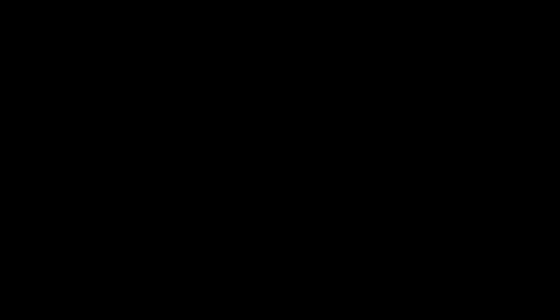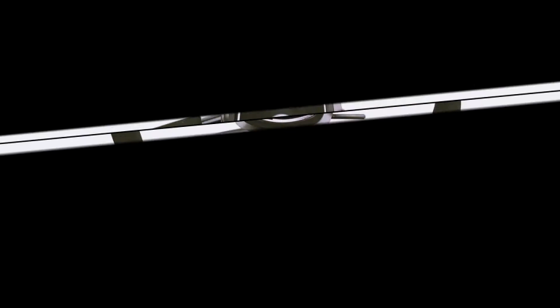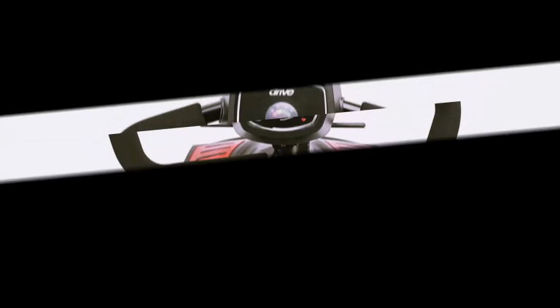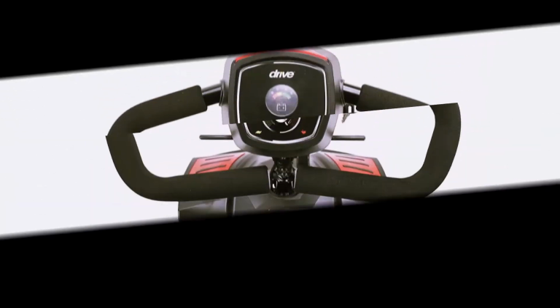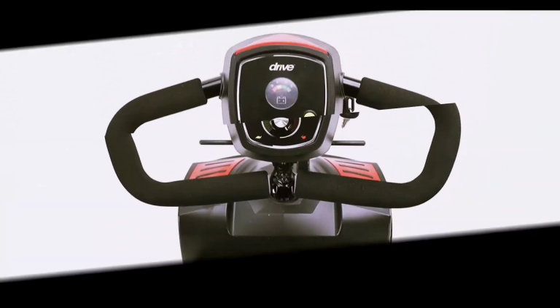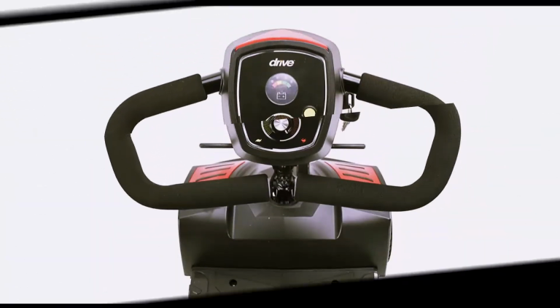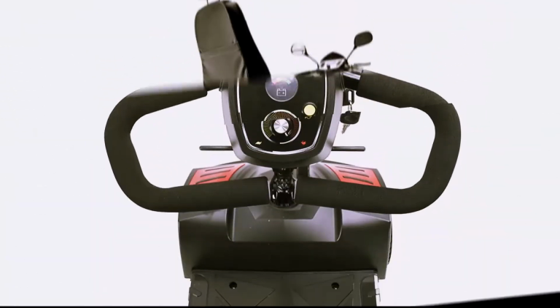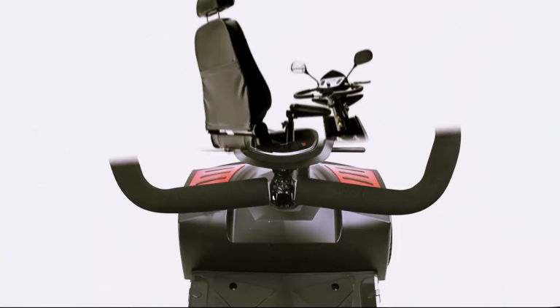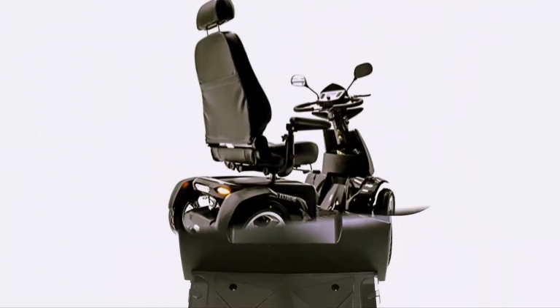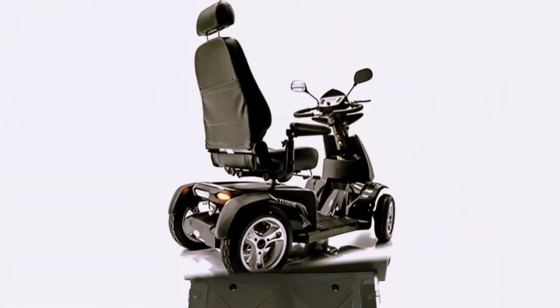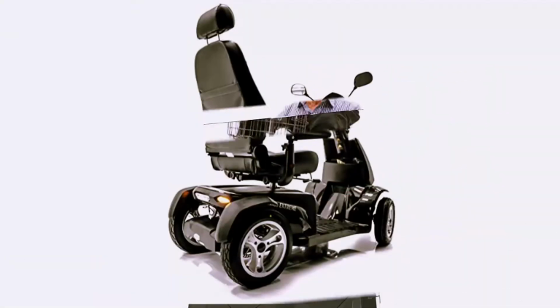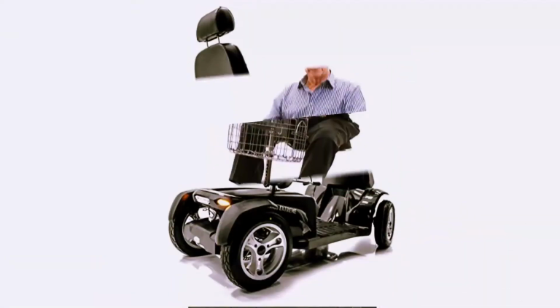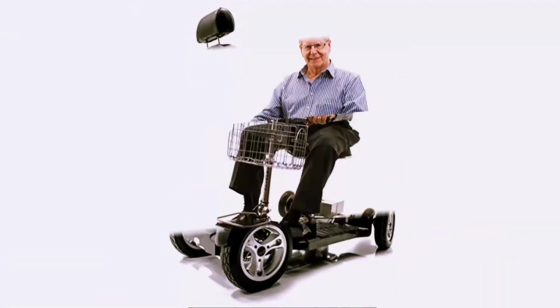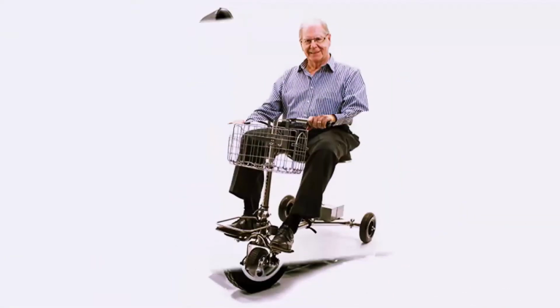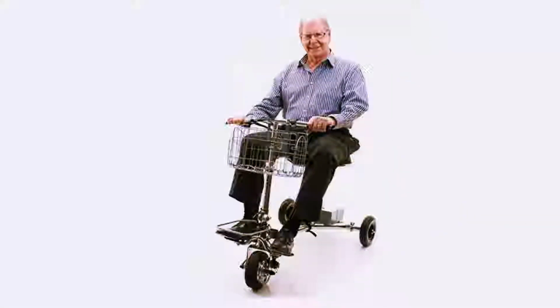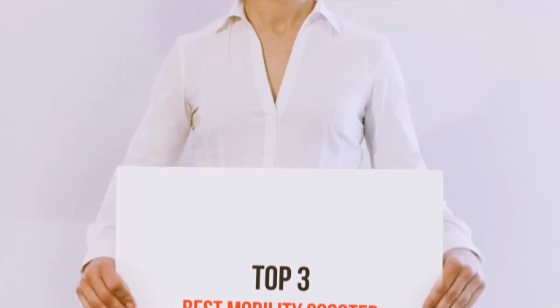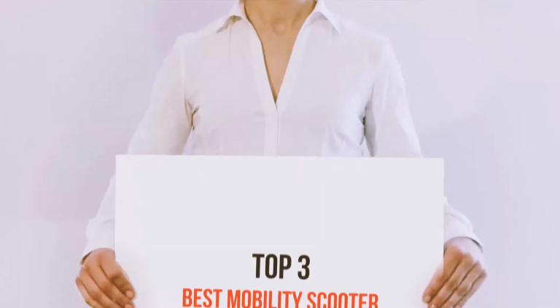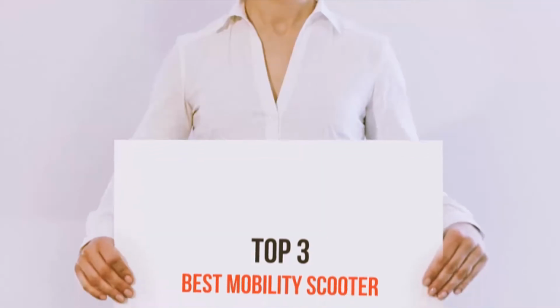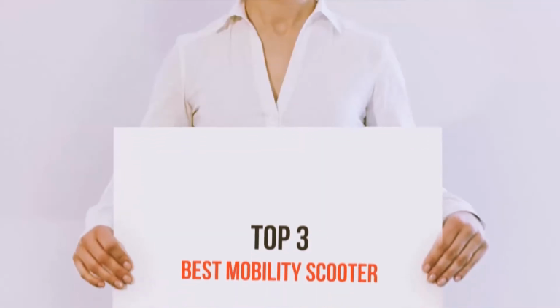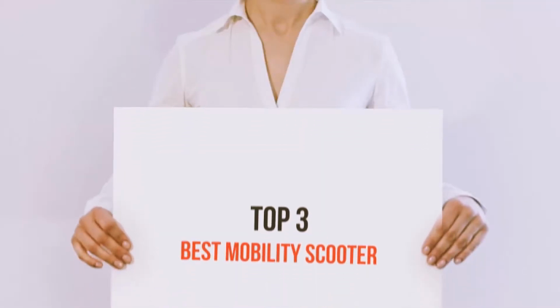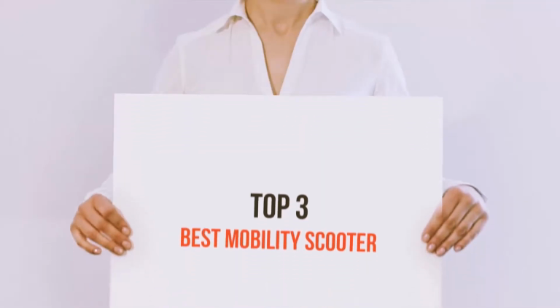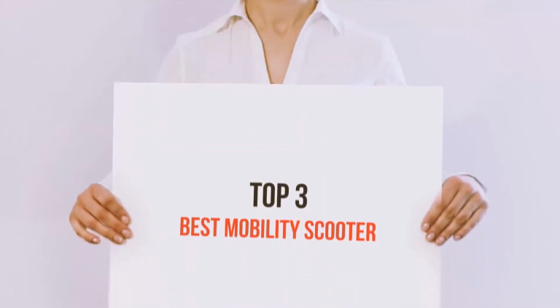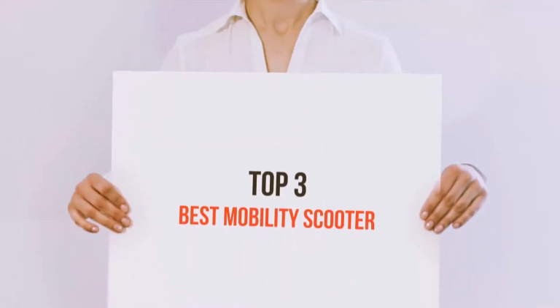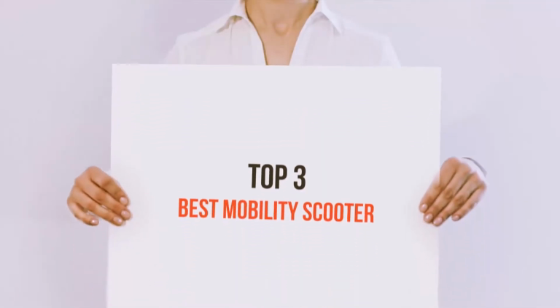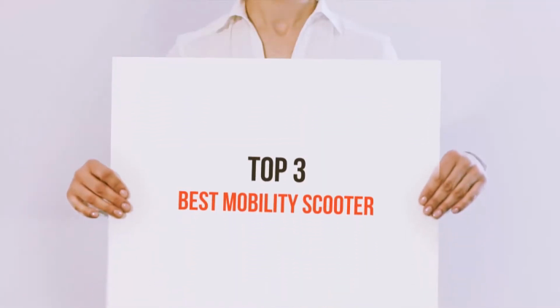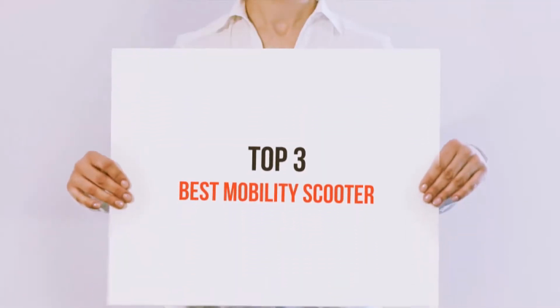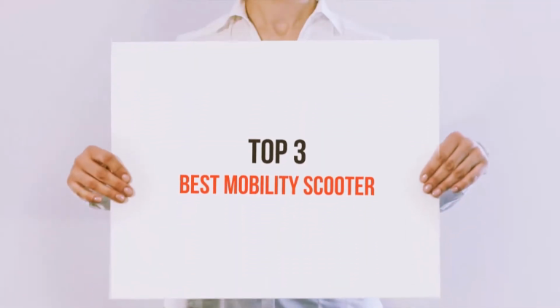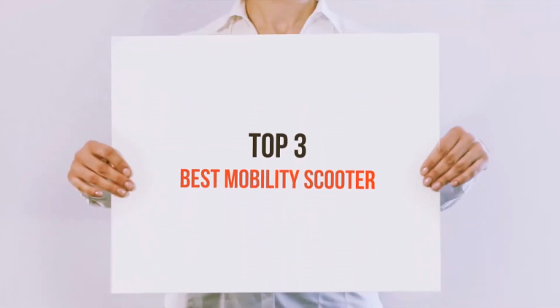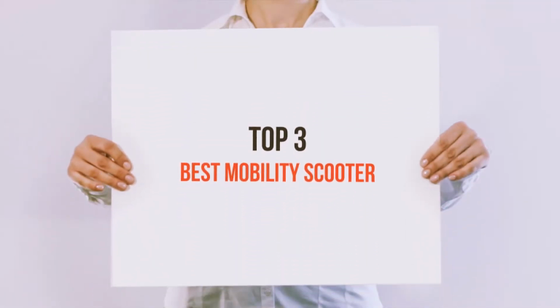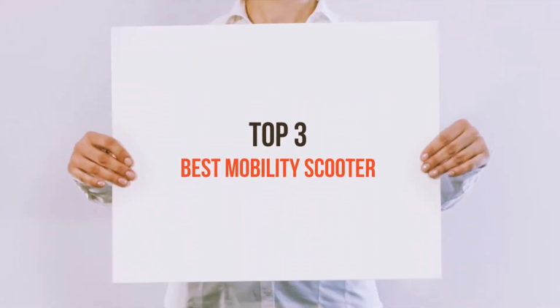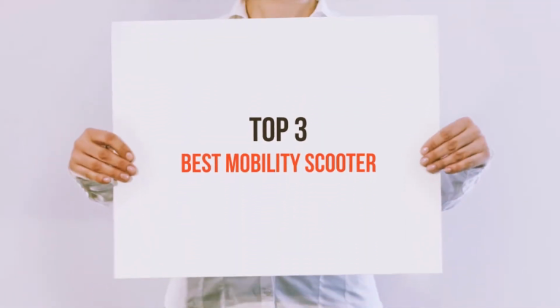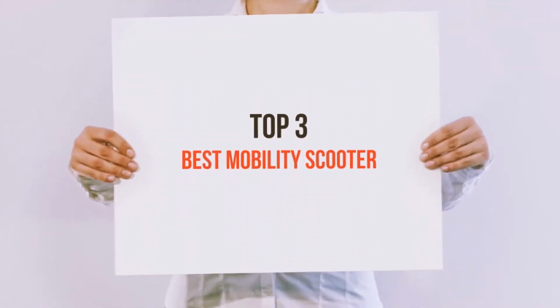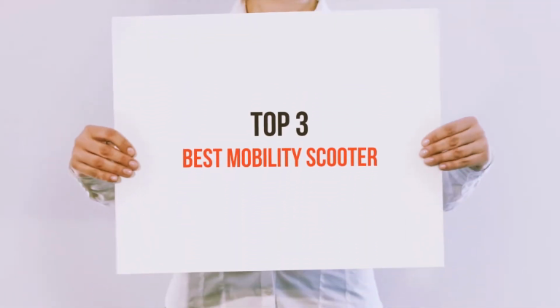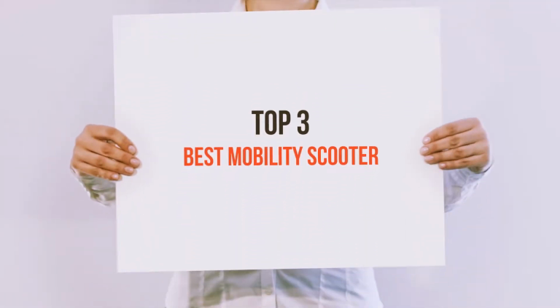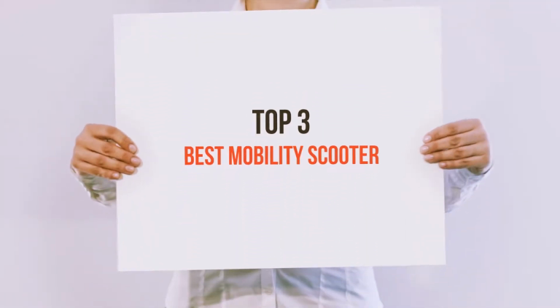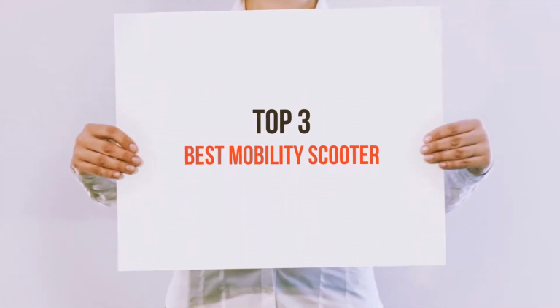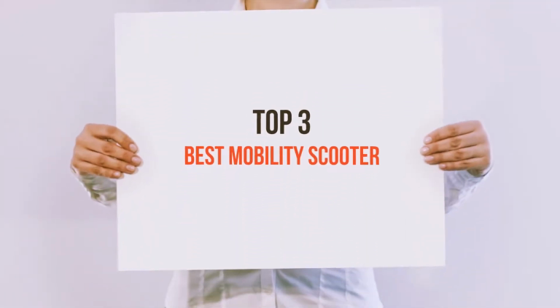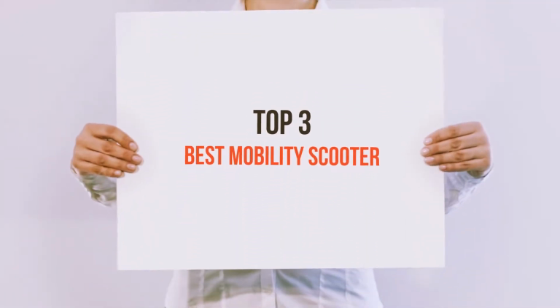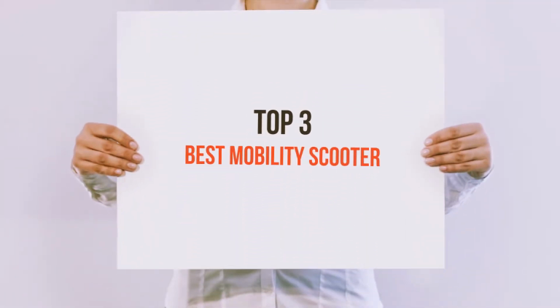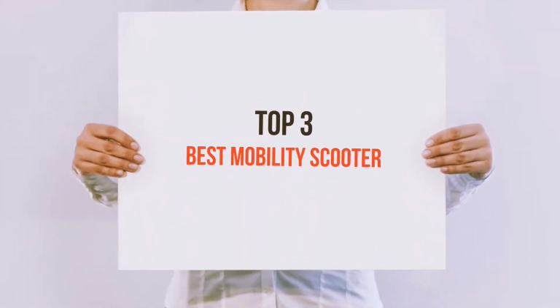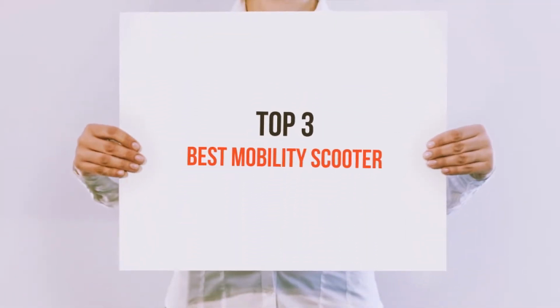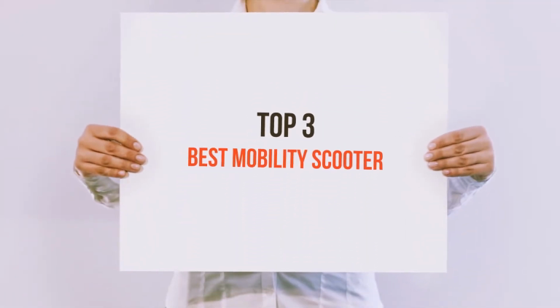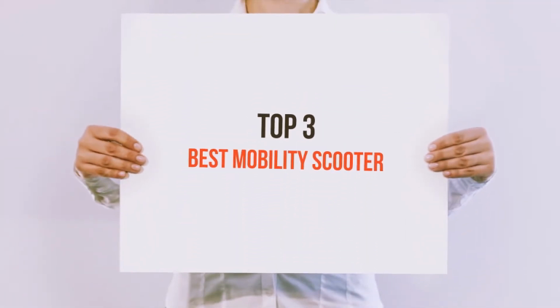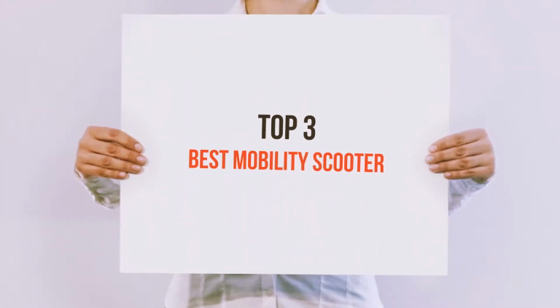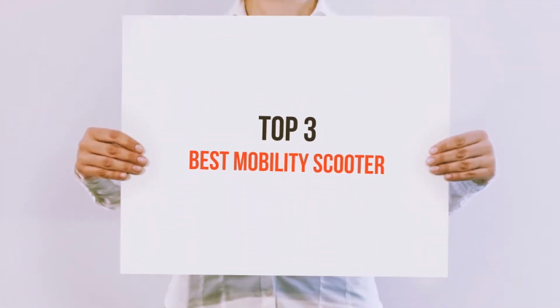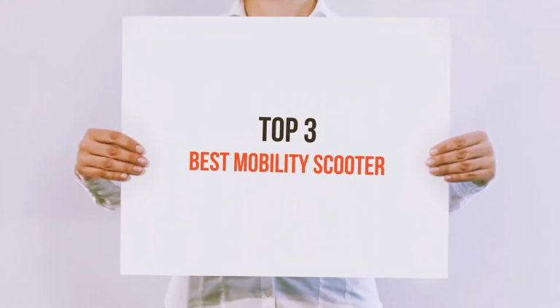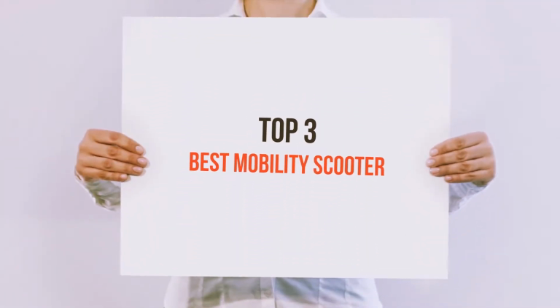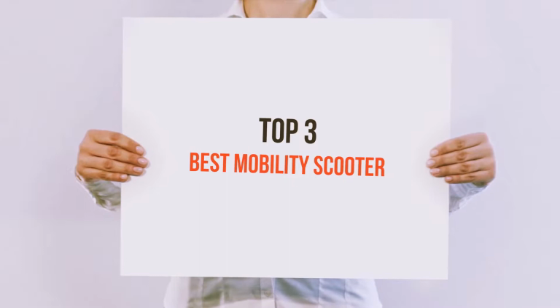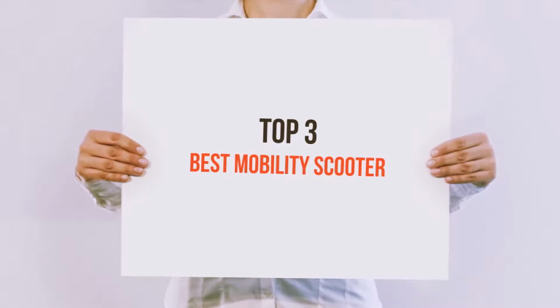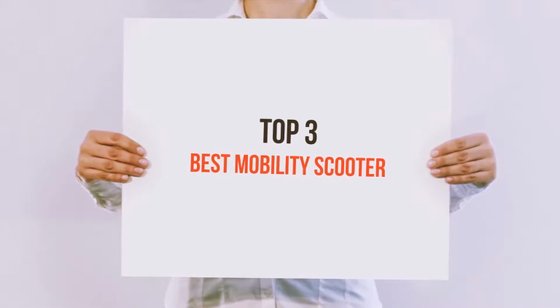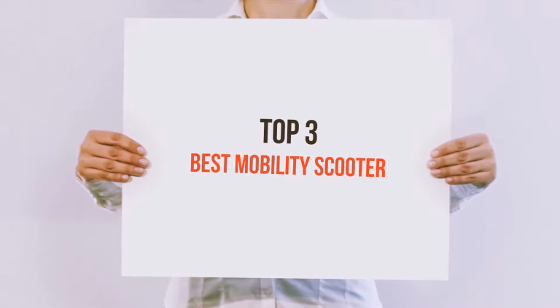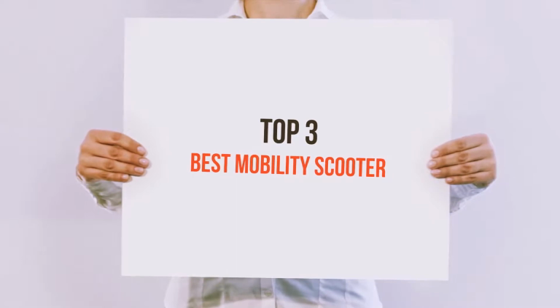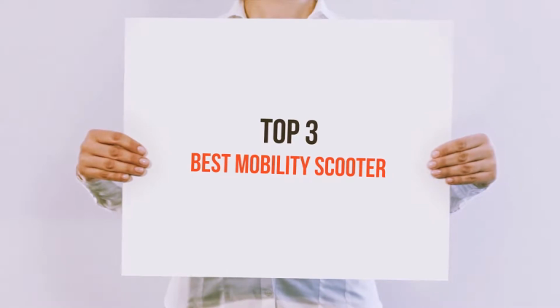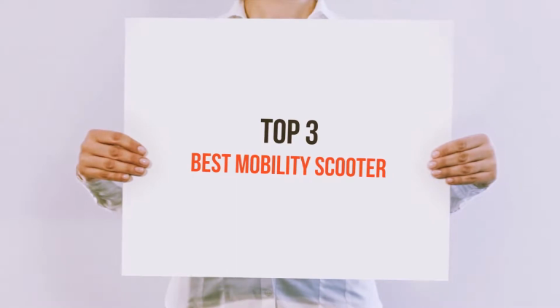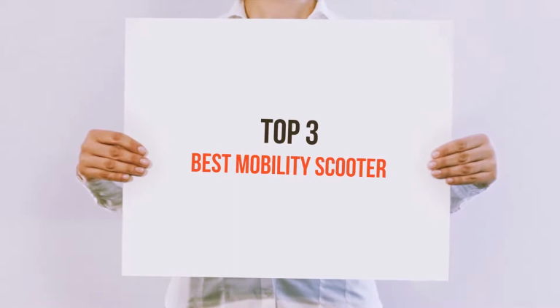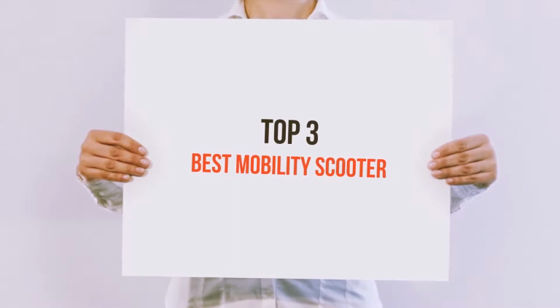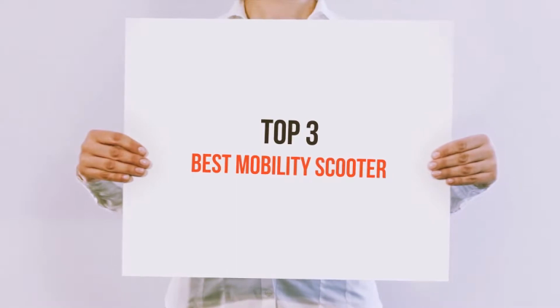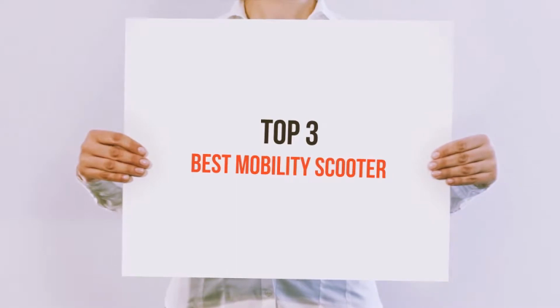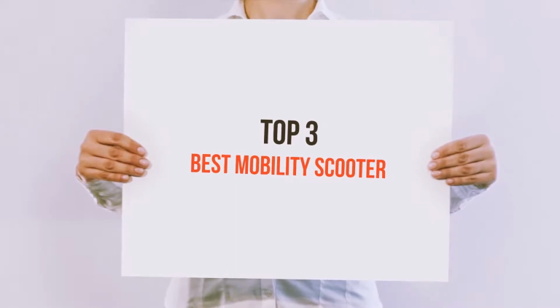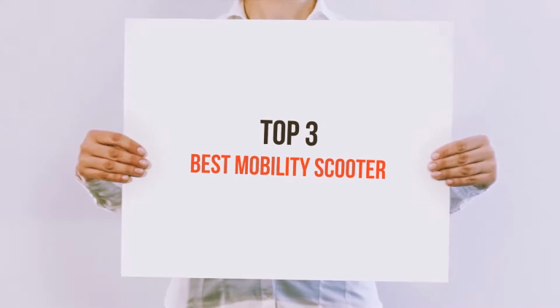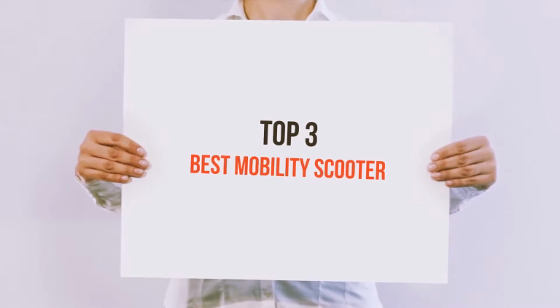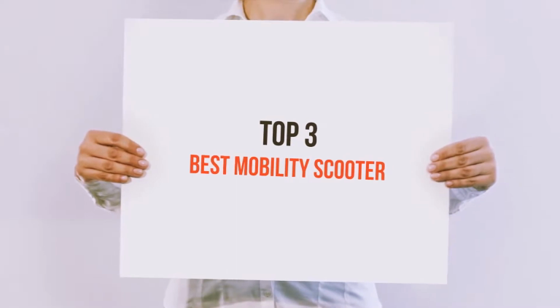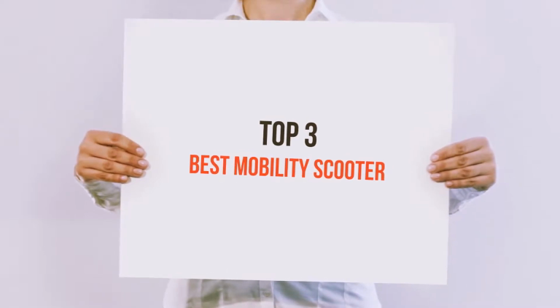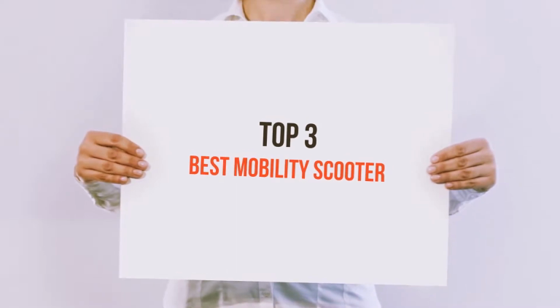Hello guys, welcome back to my channel. Today I'm gonna talk about the top 3 best mobility scooters.